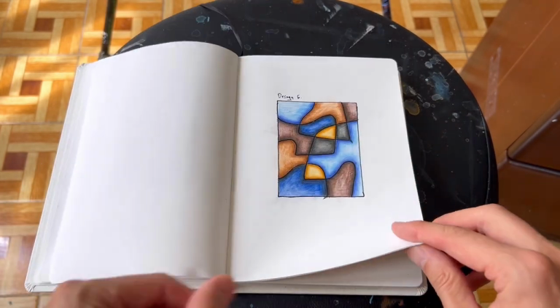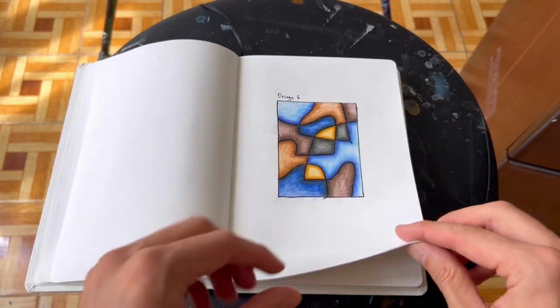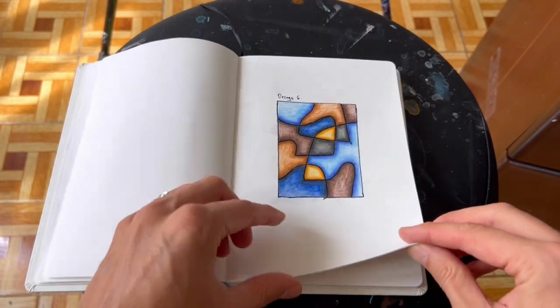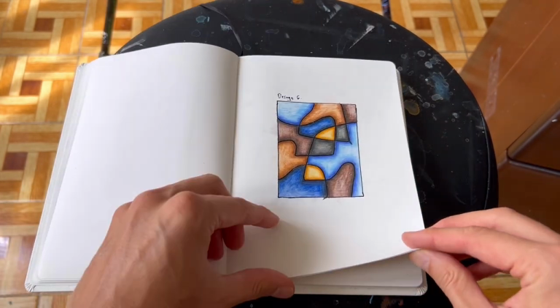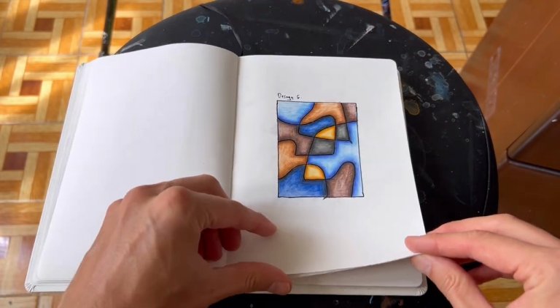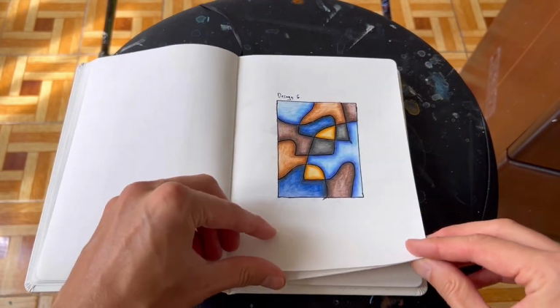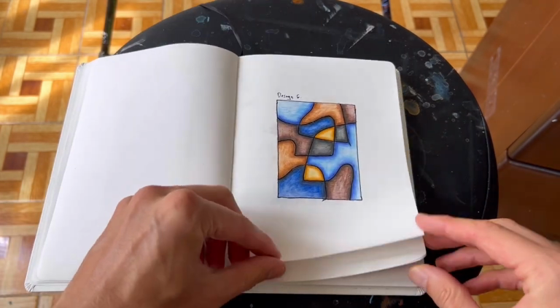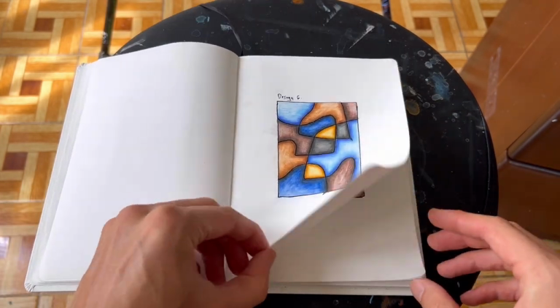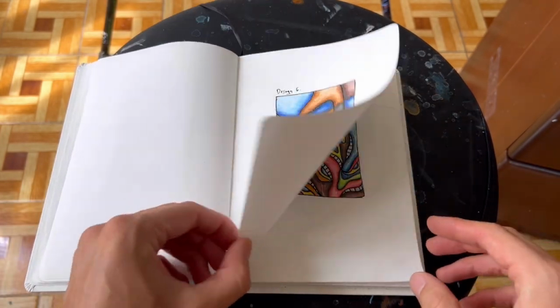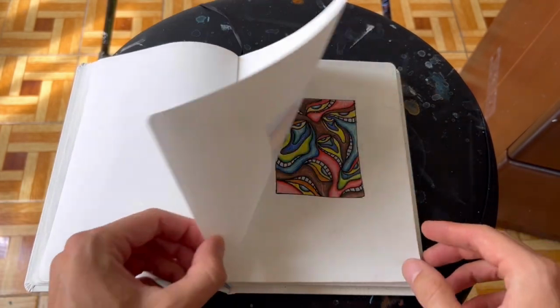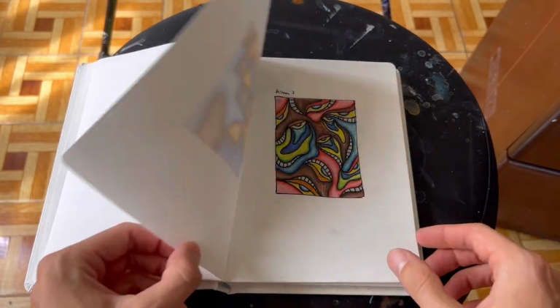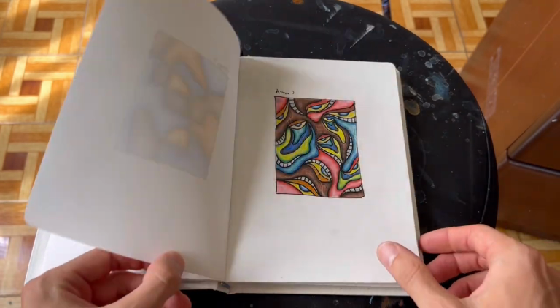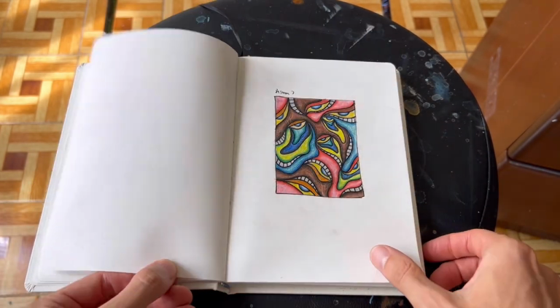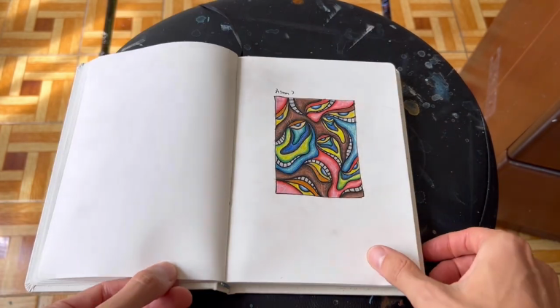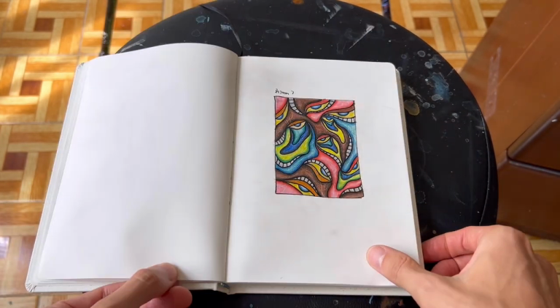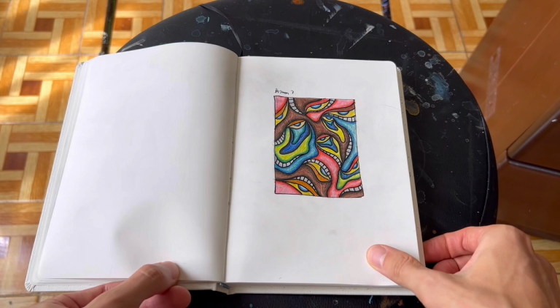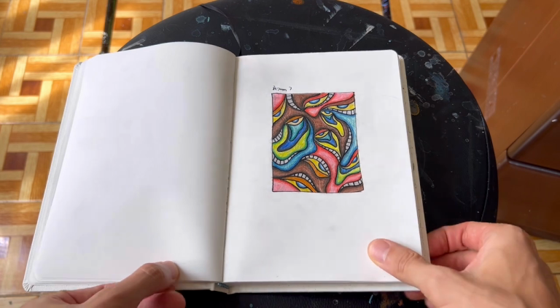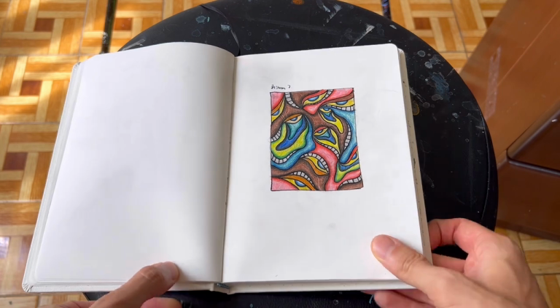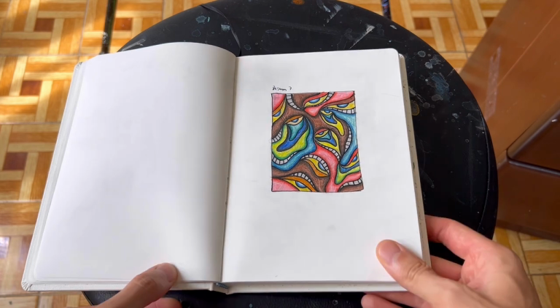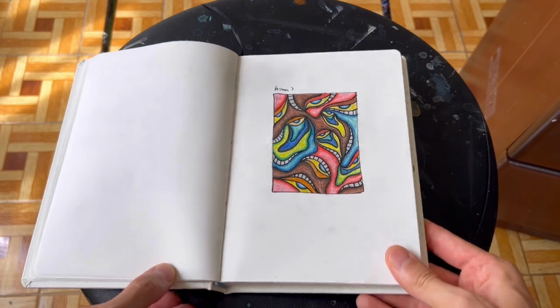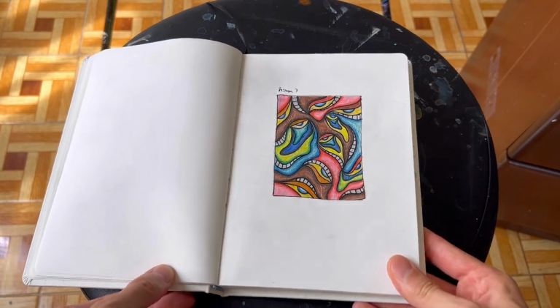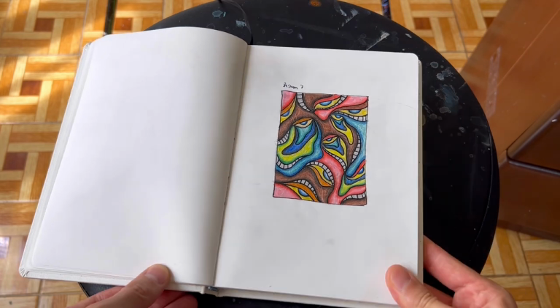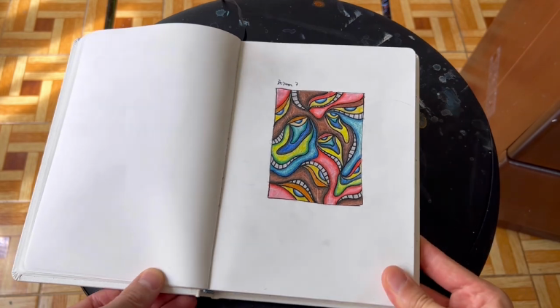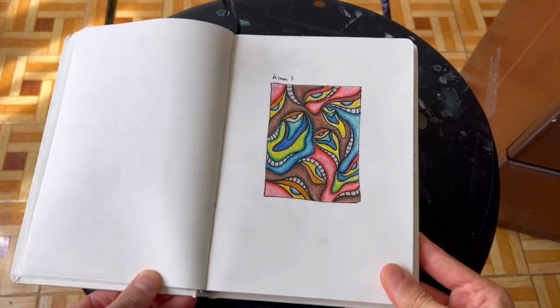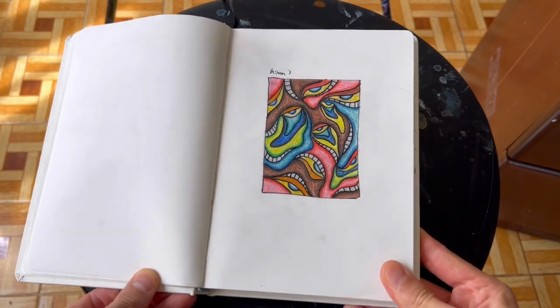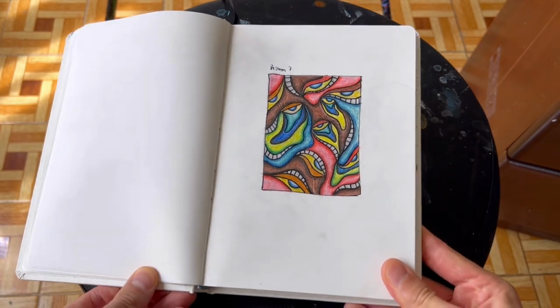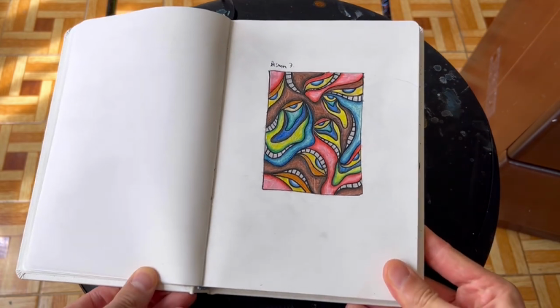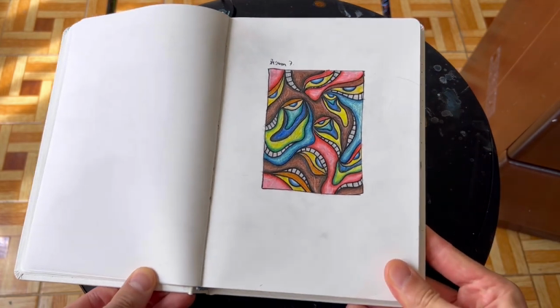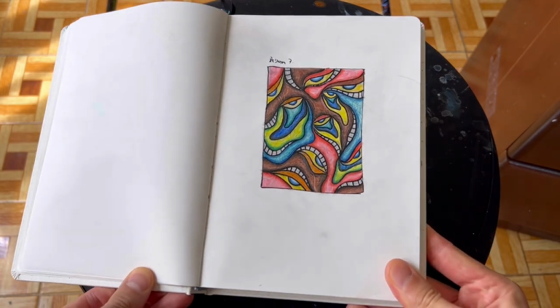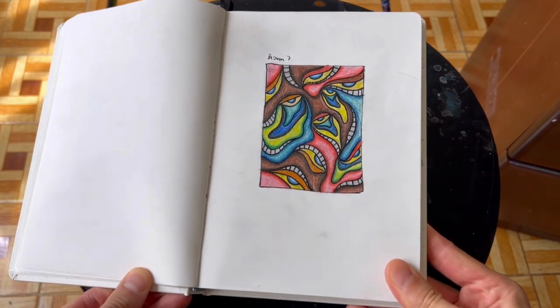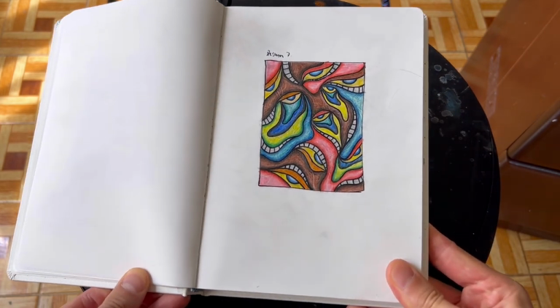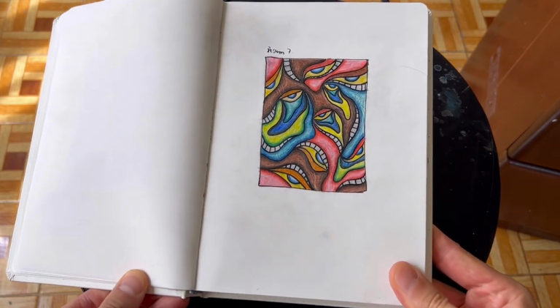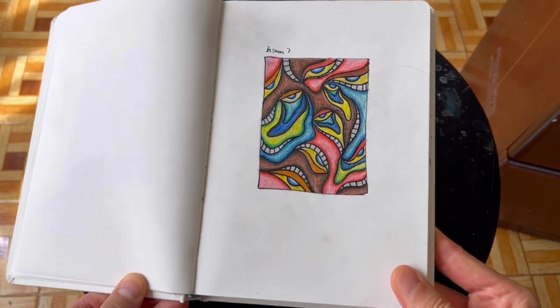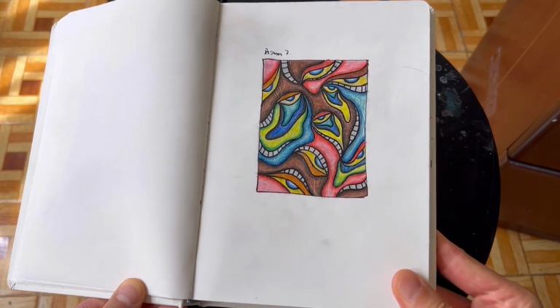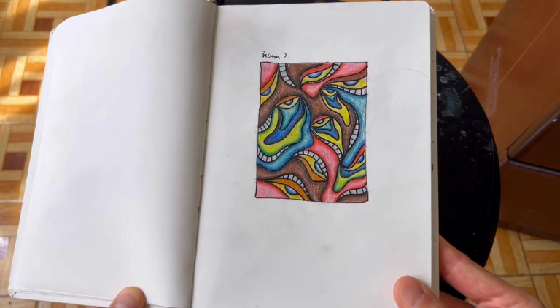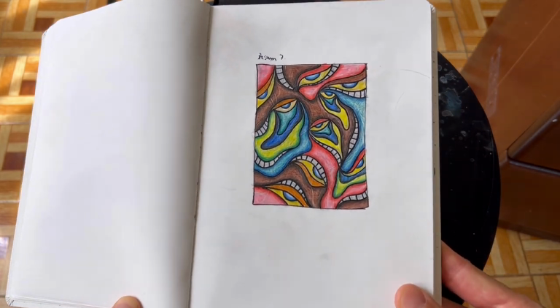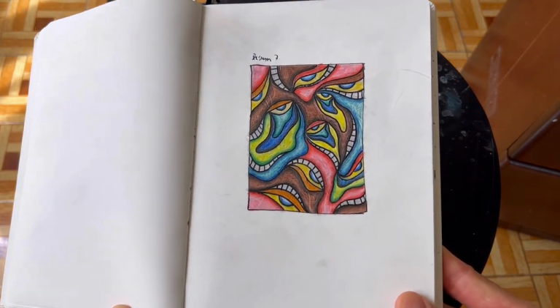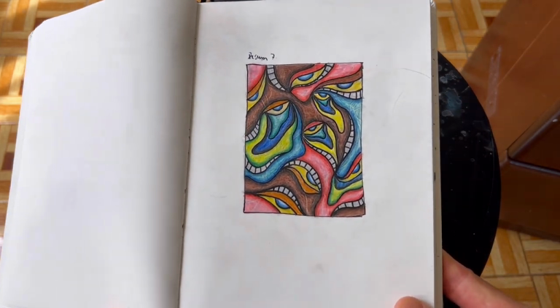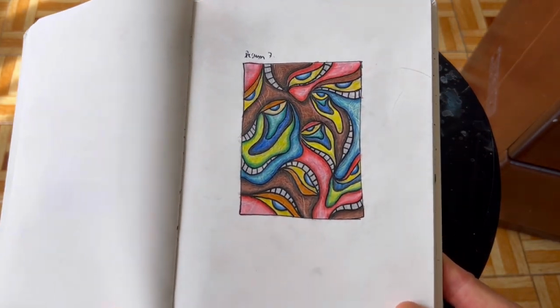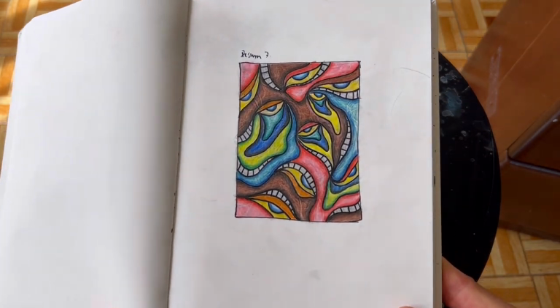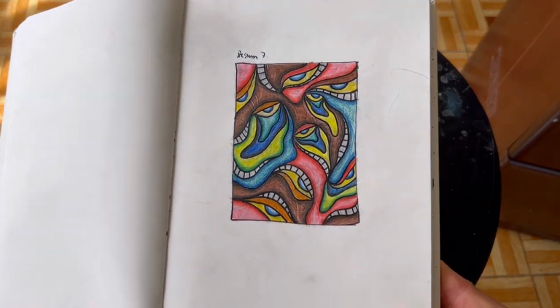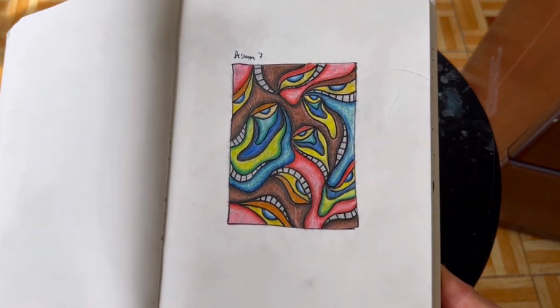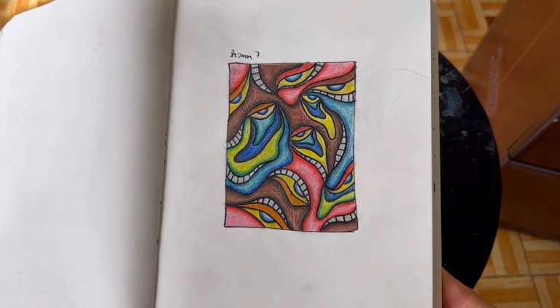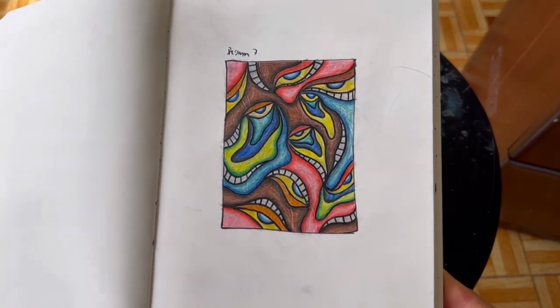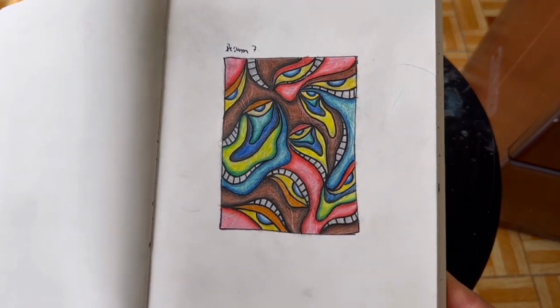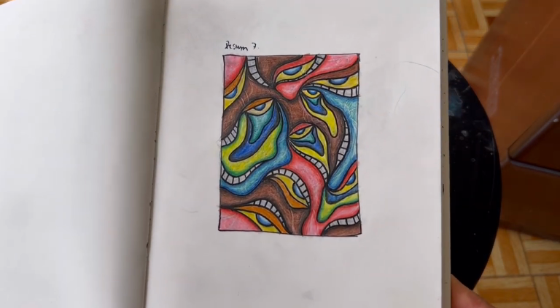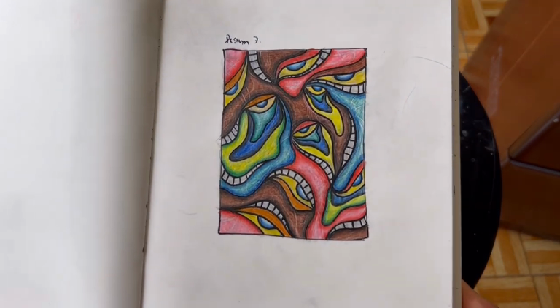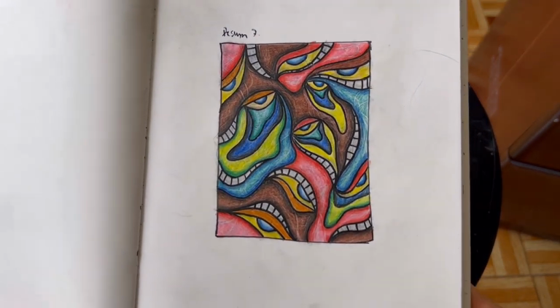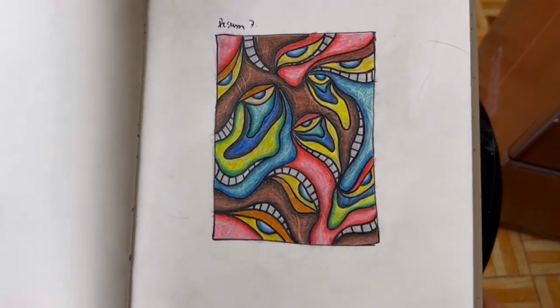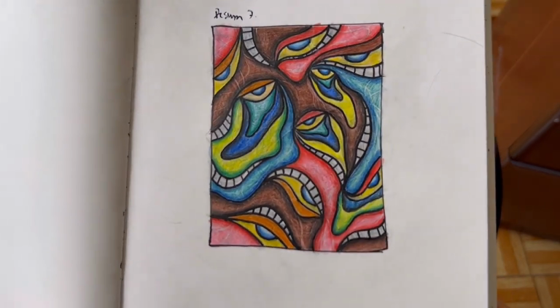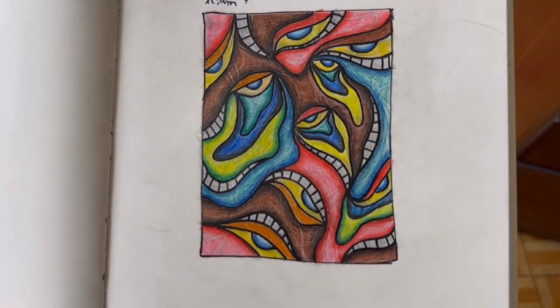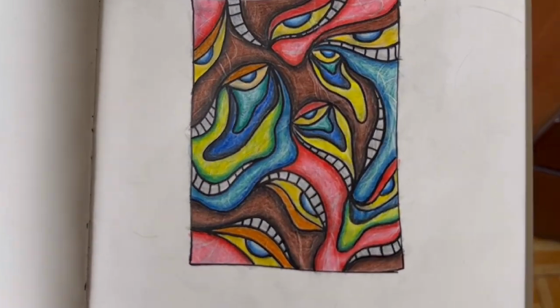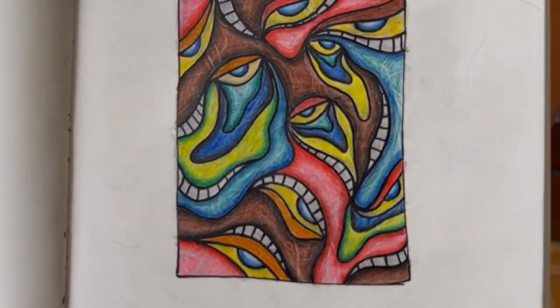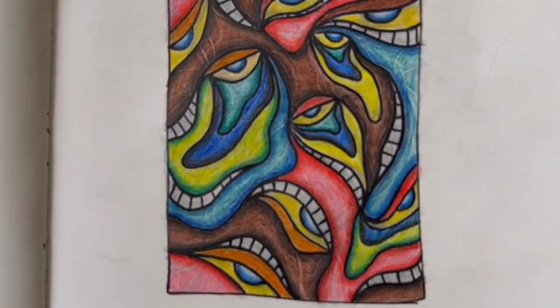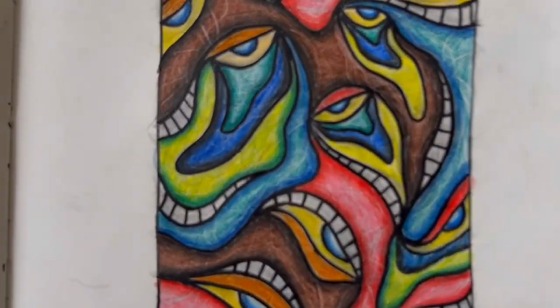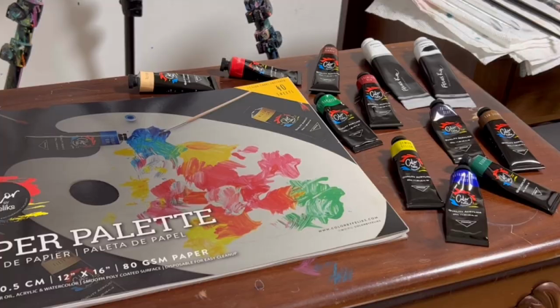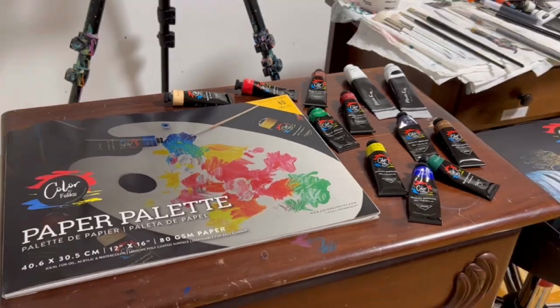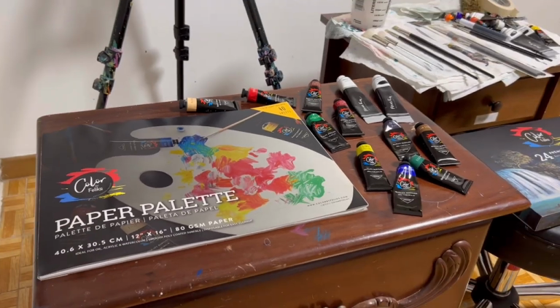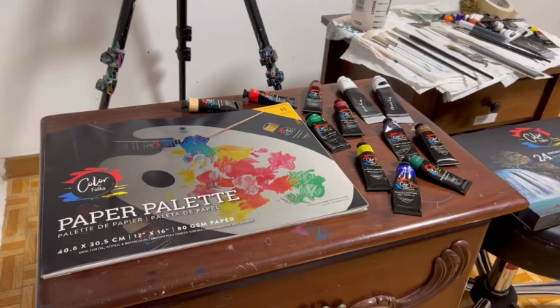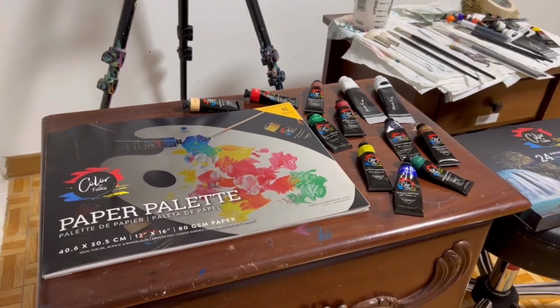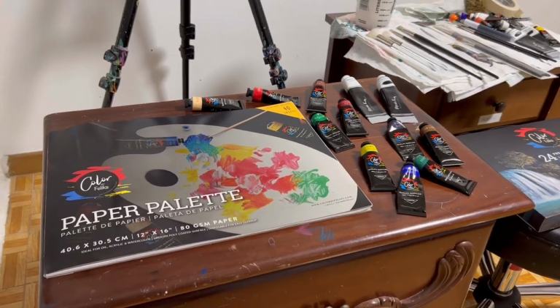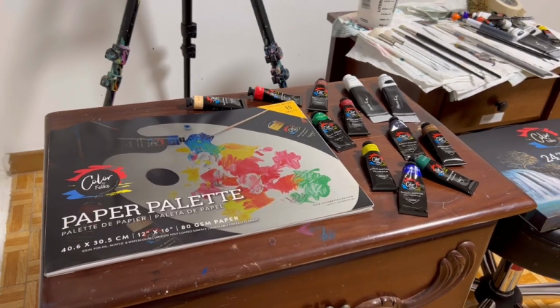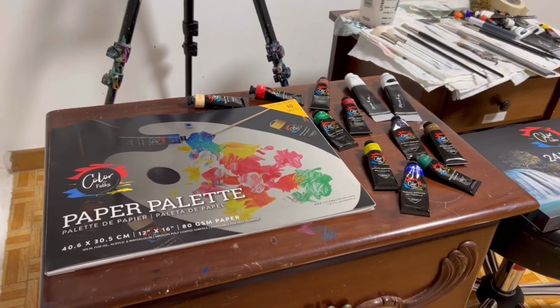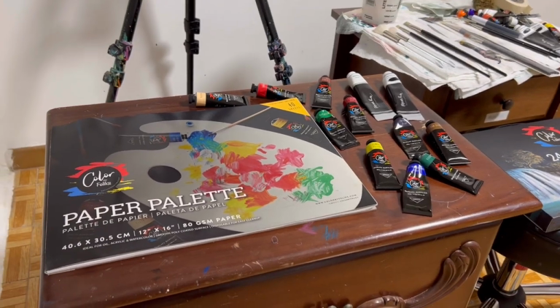First of all, I sketch in my sketchbook. And then when I find the design I like, I'm going to get to work.